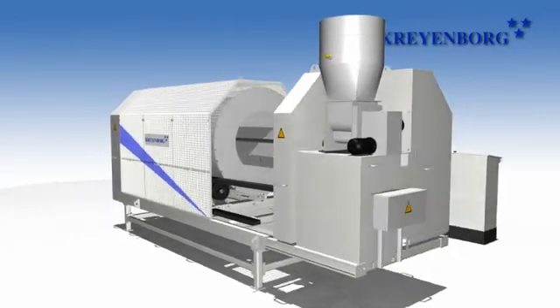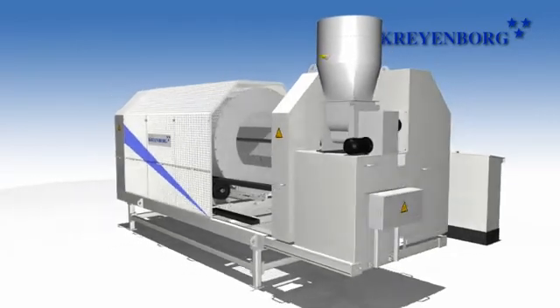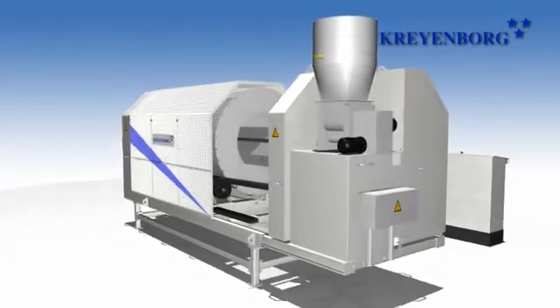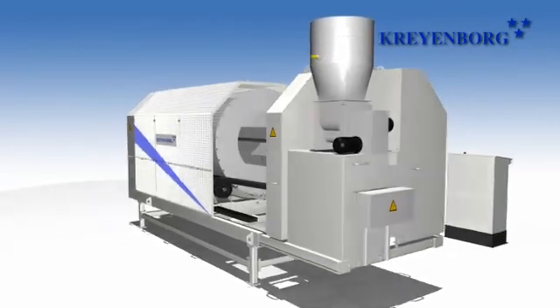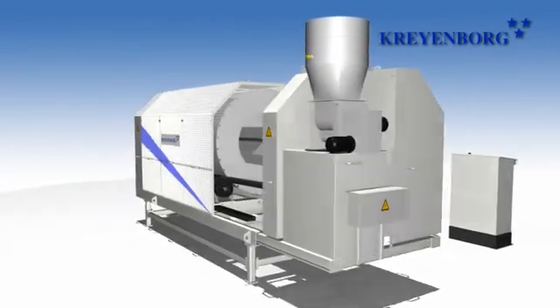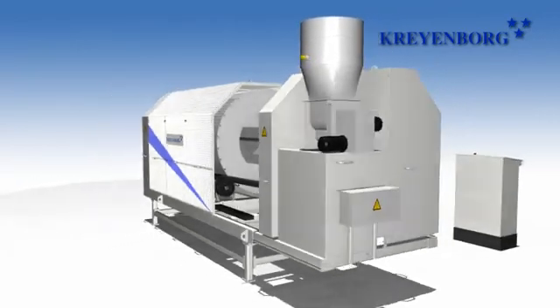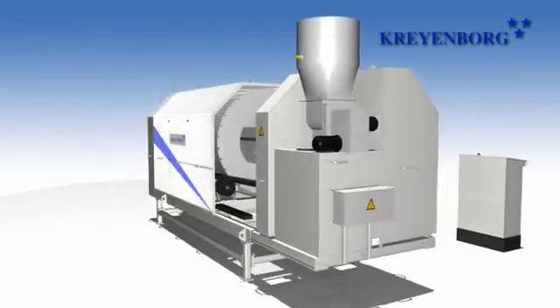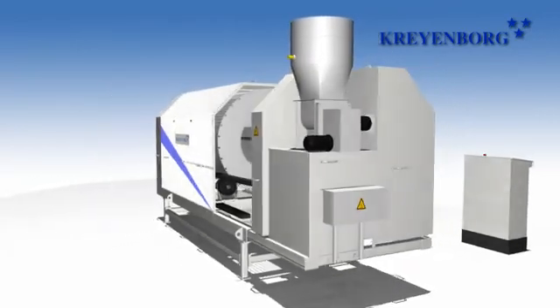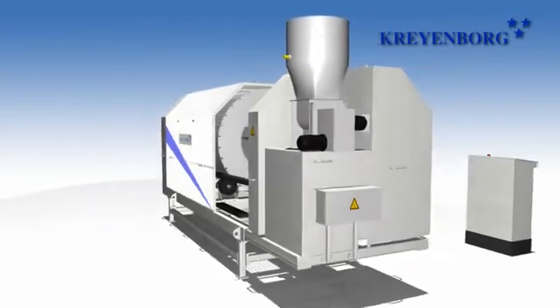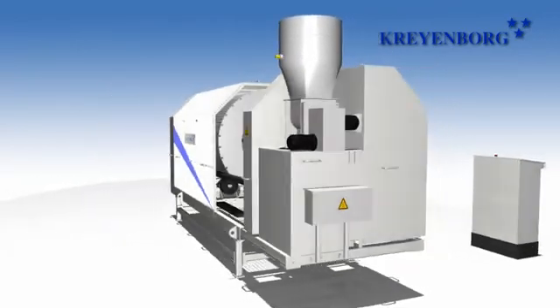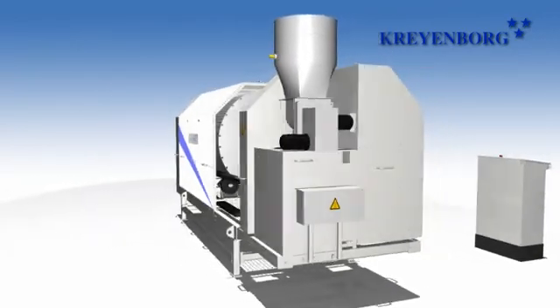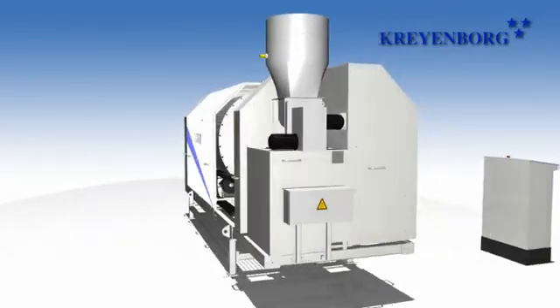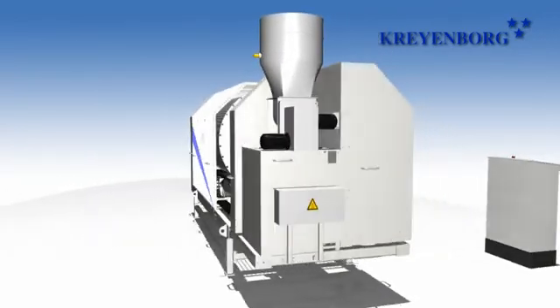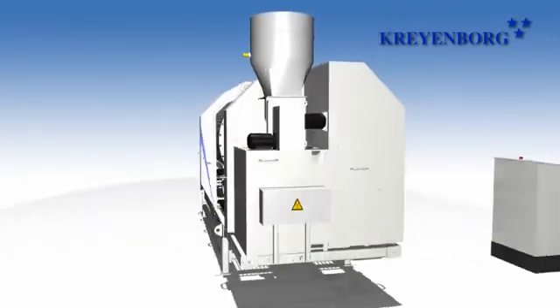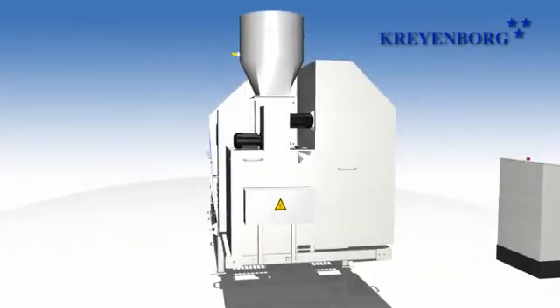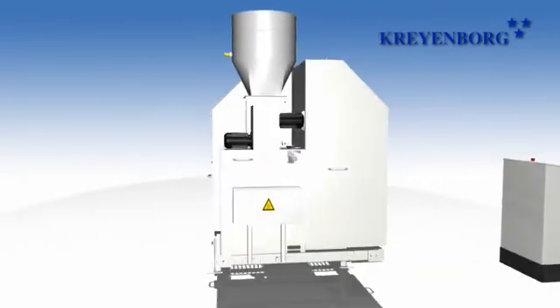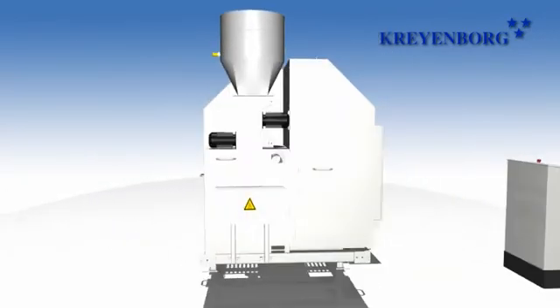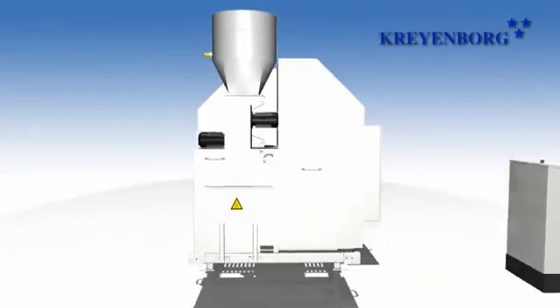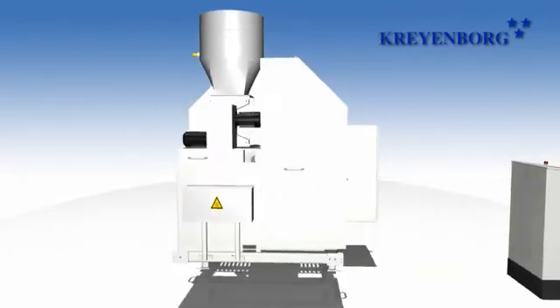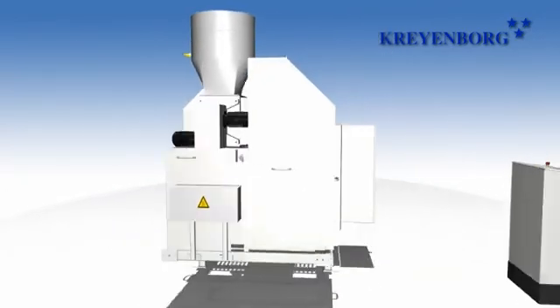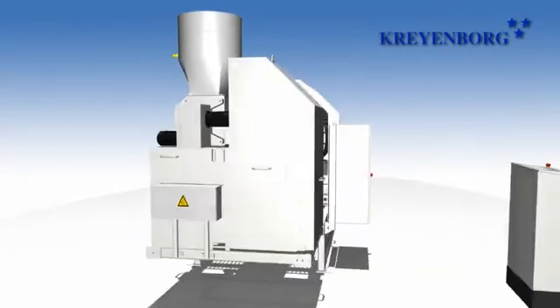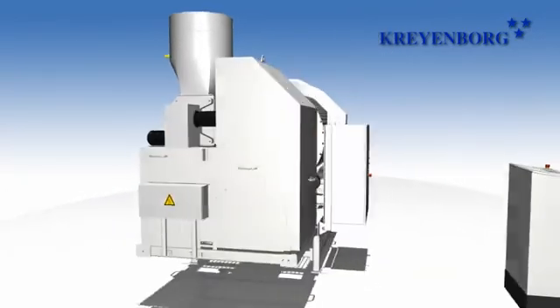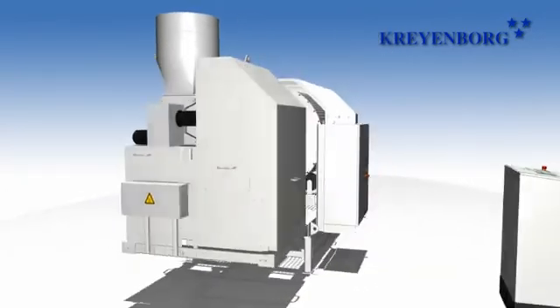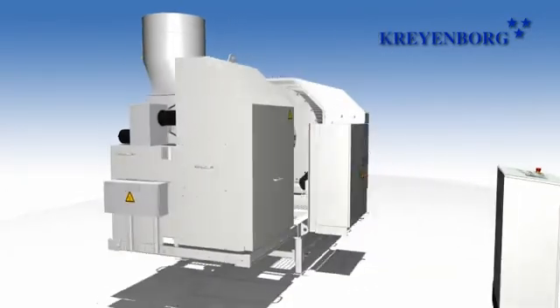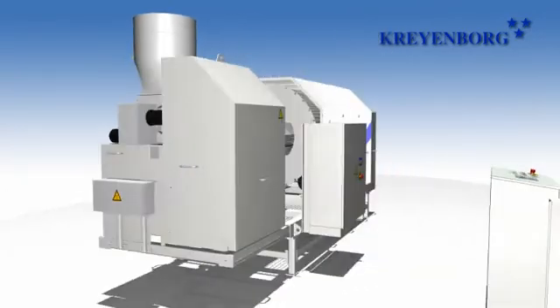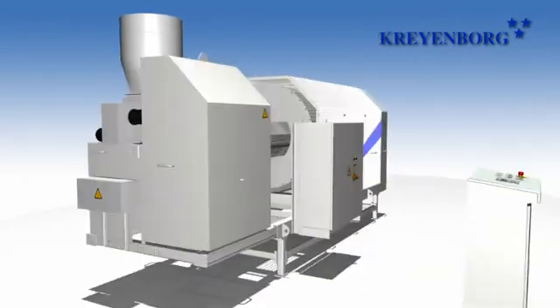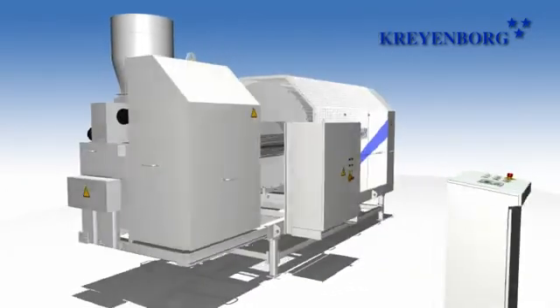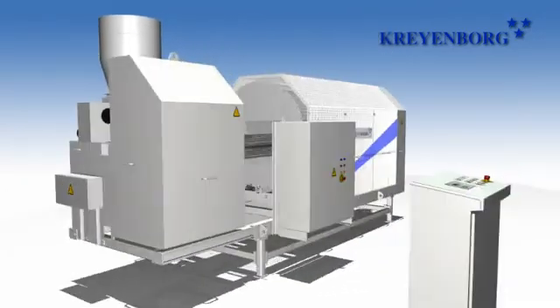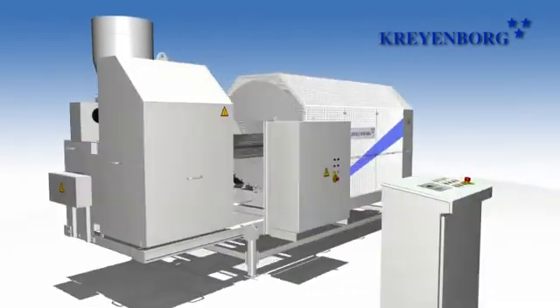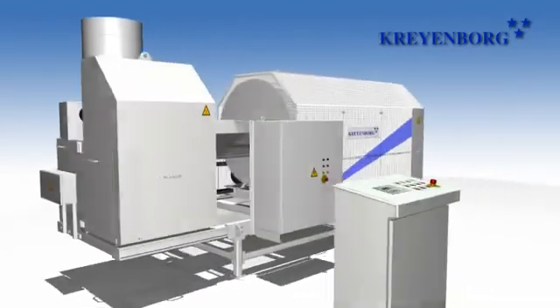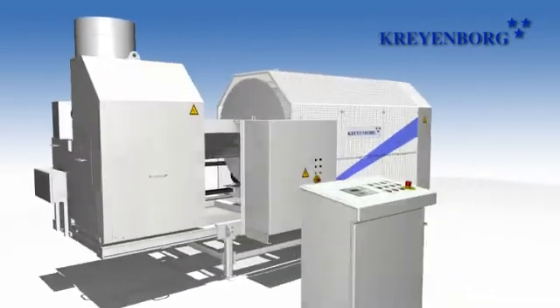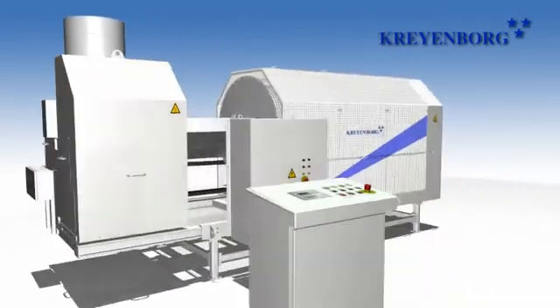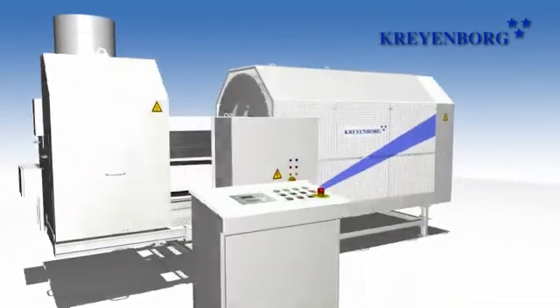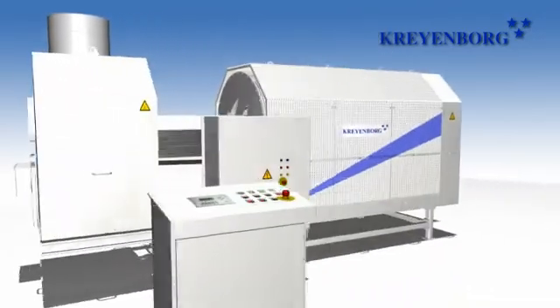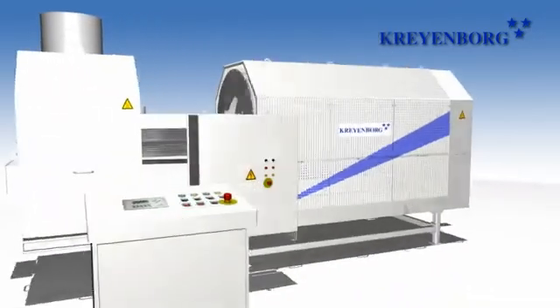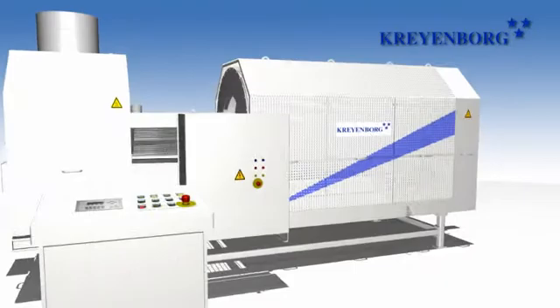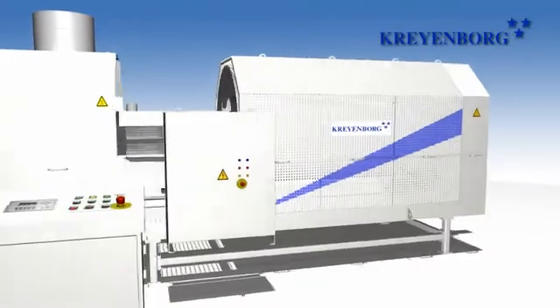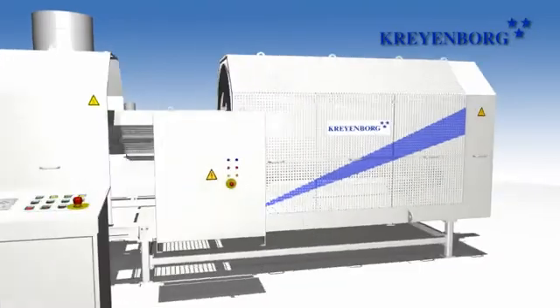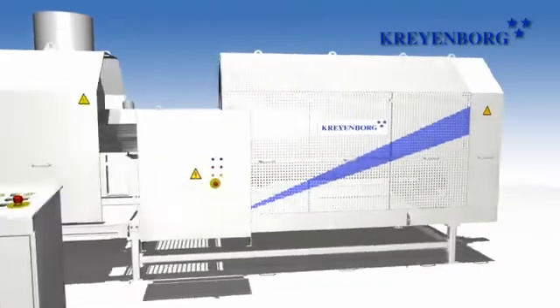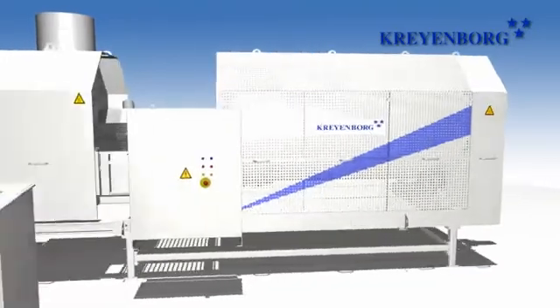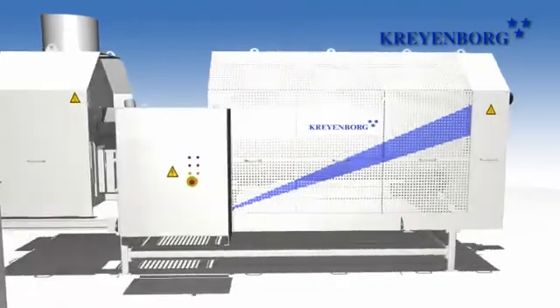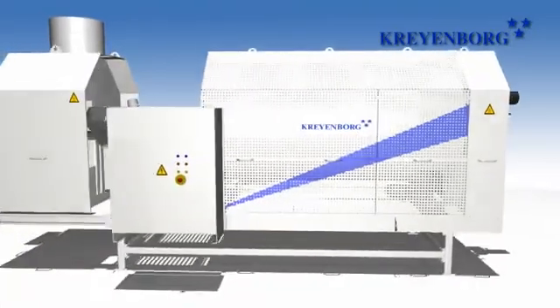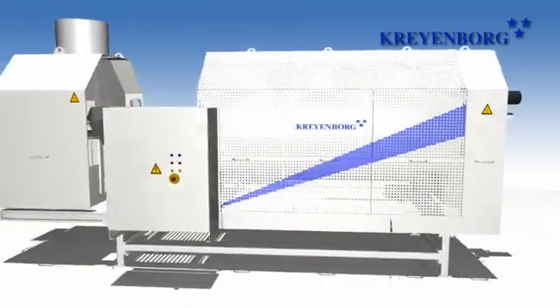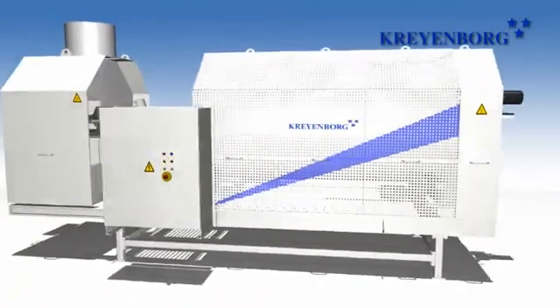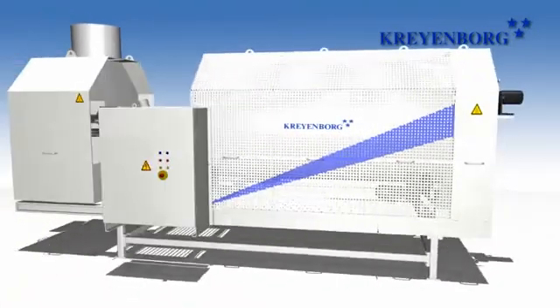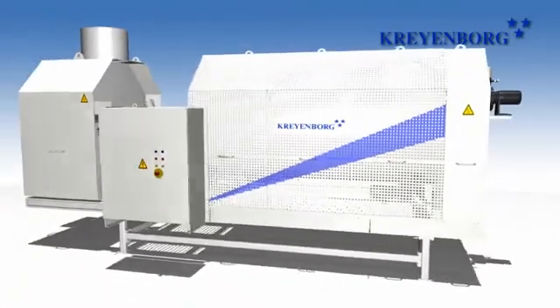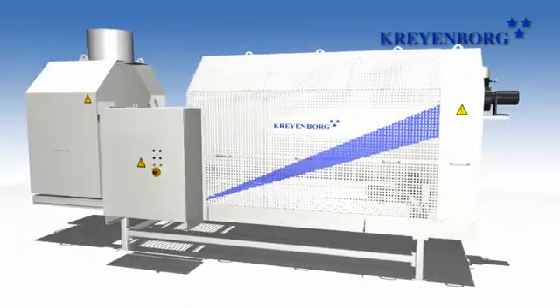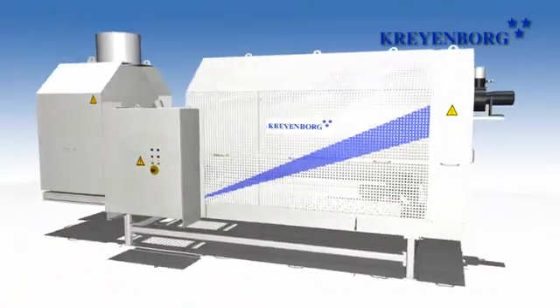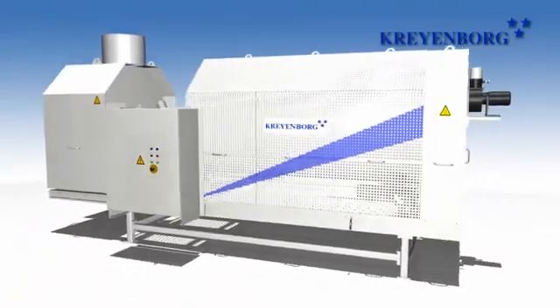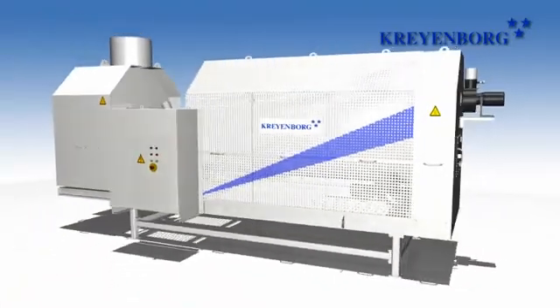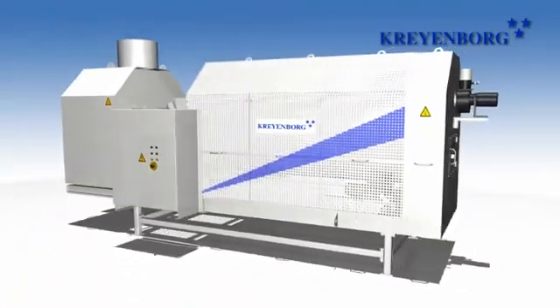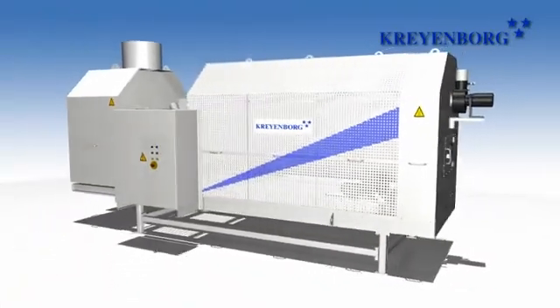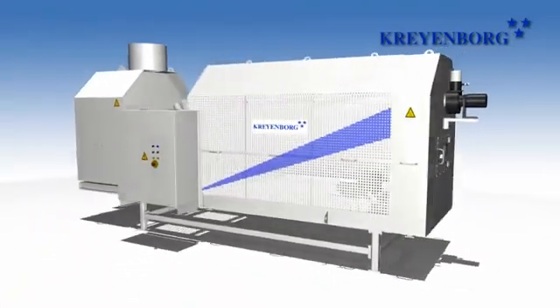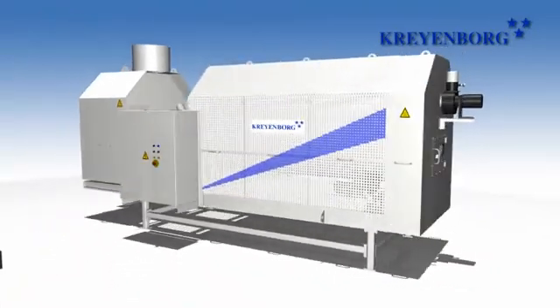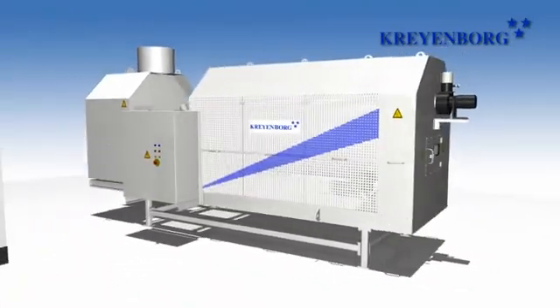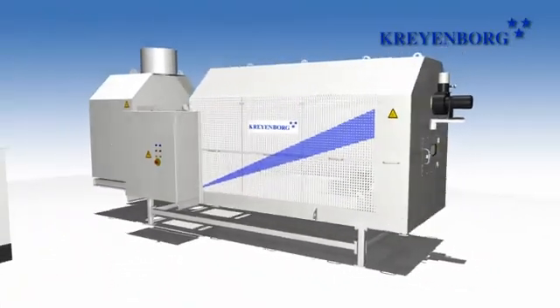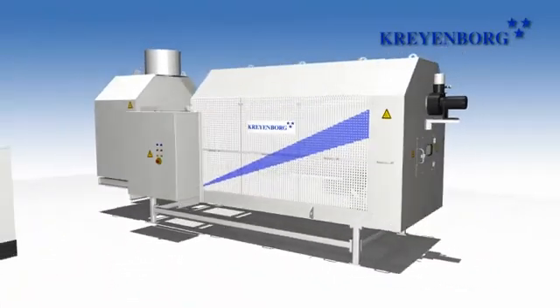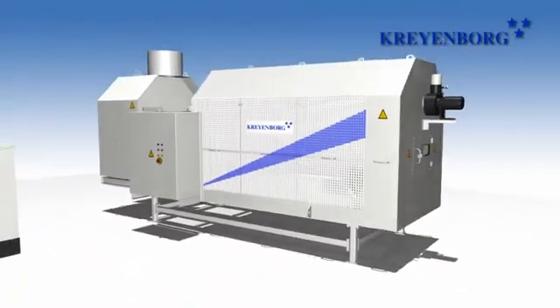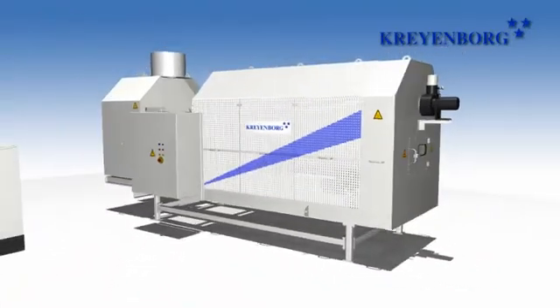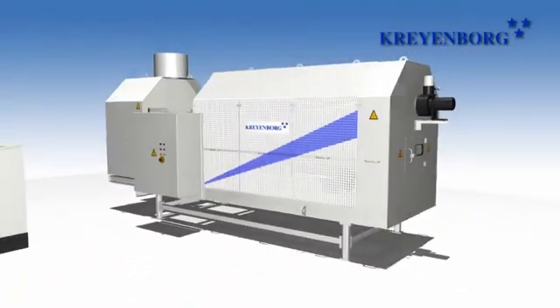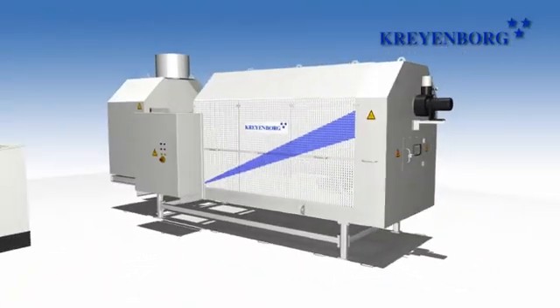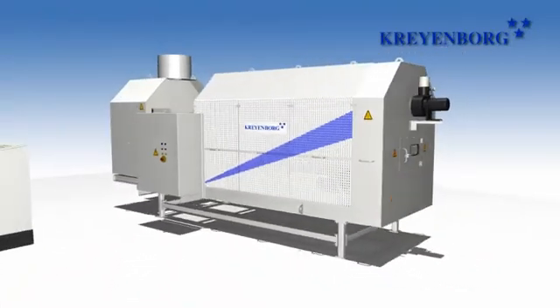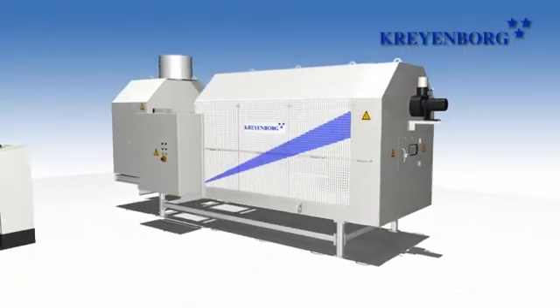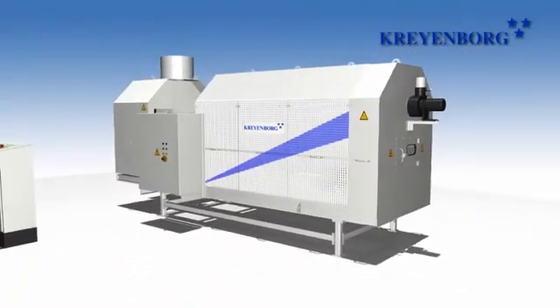Make benefit of the long-standing experience of the Kreienburg group and contact us. We will always be at your disposal.